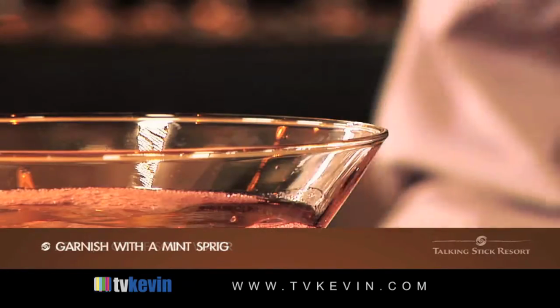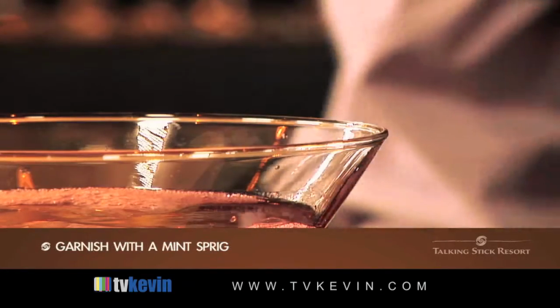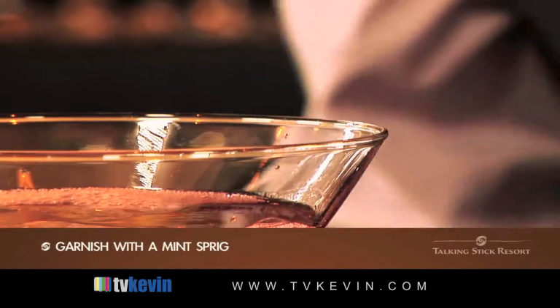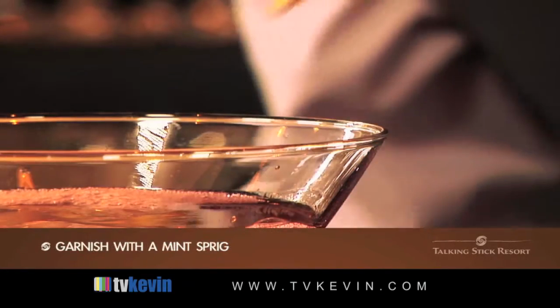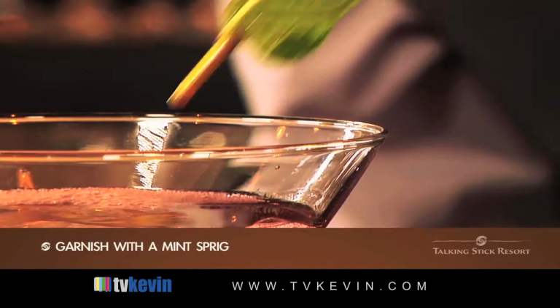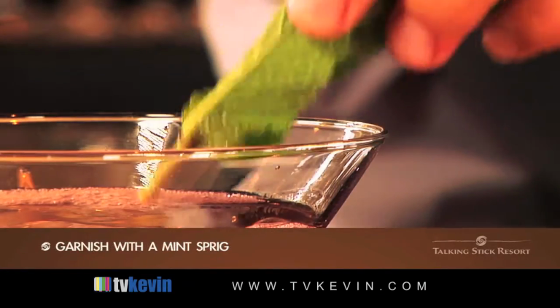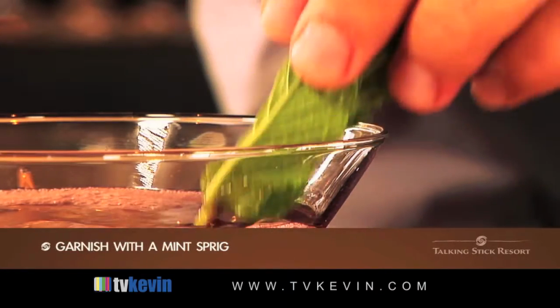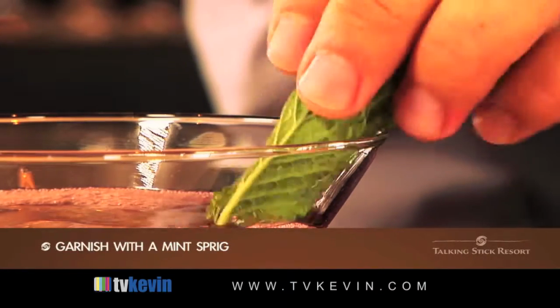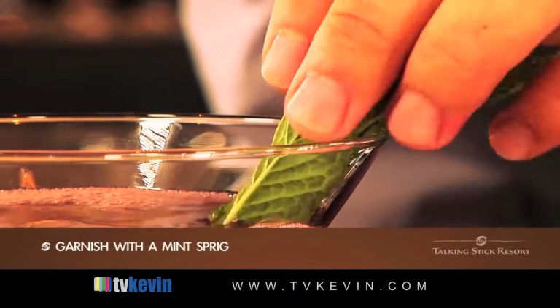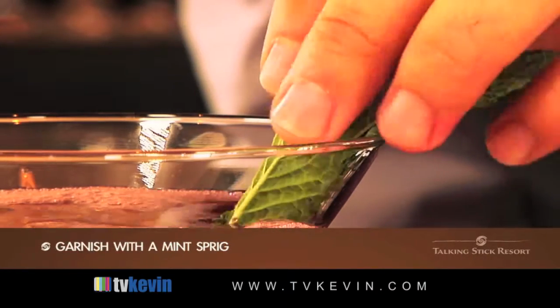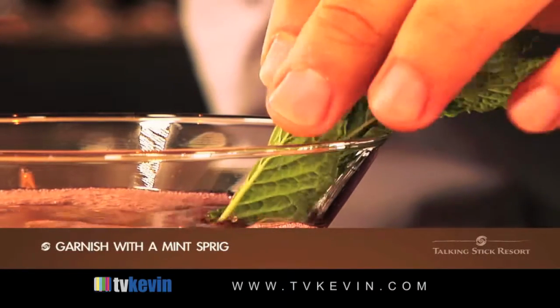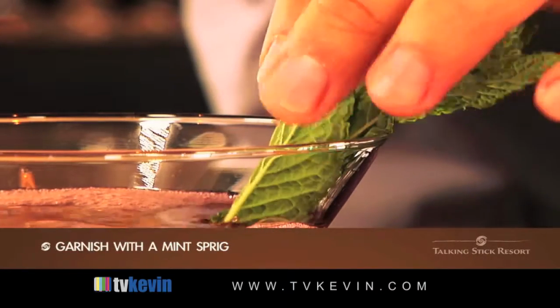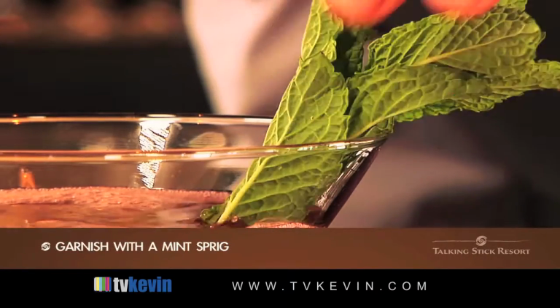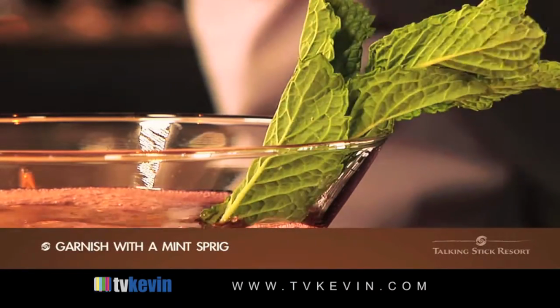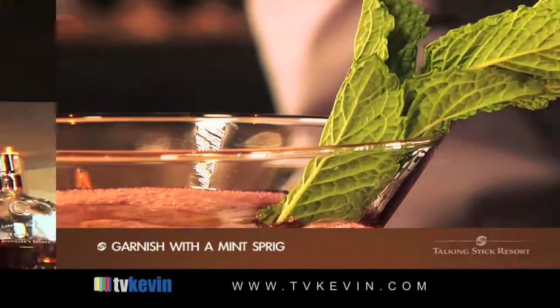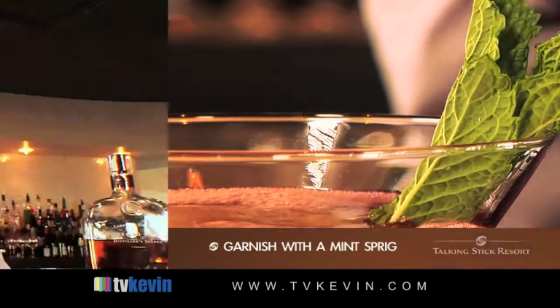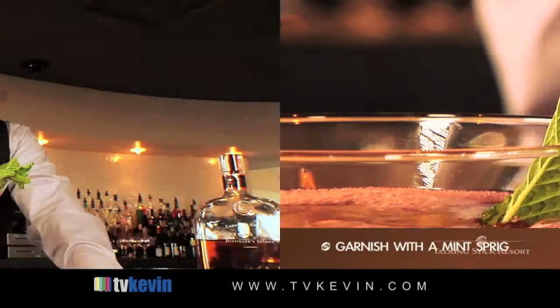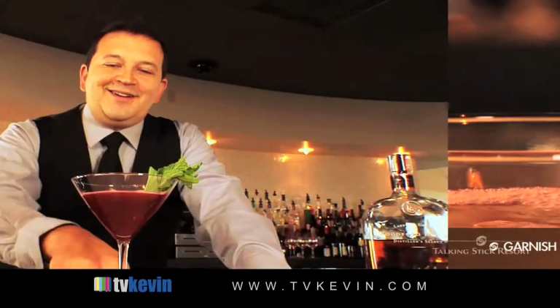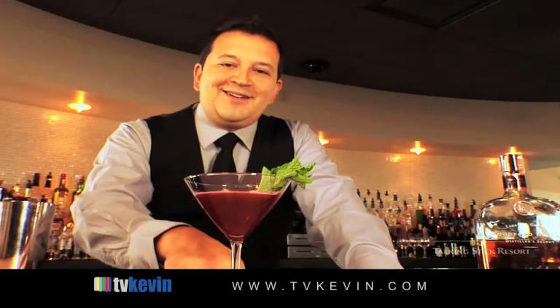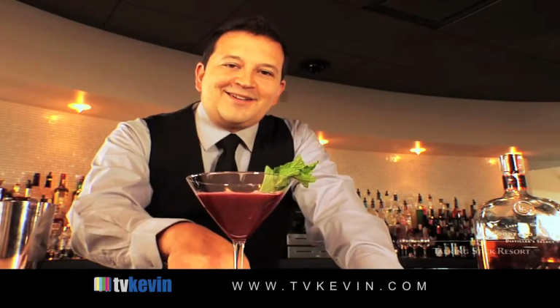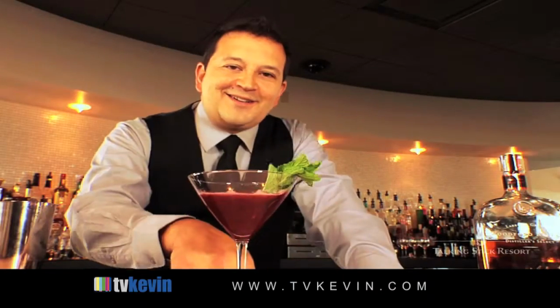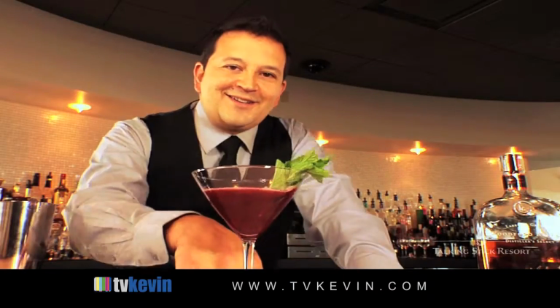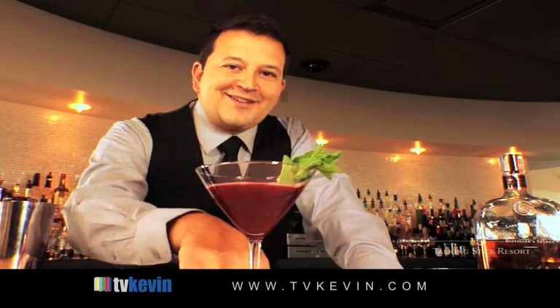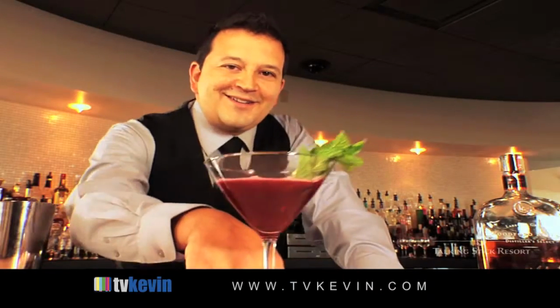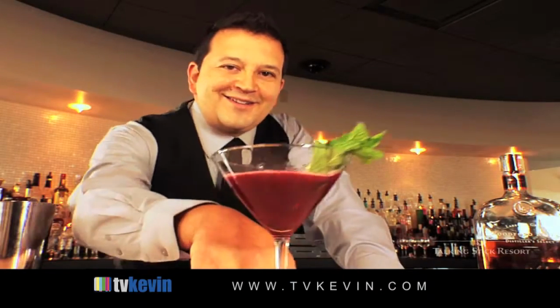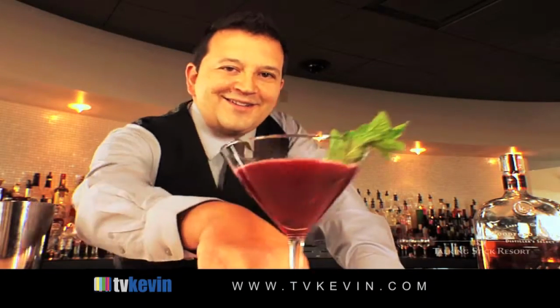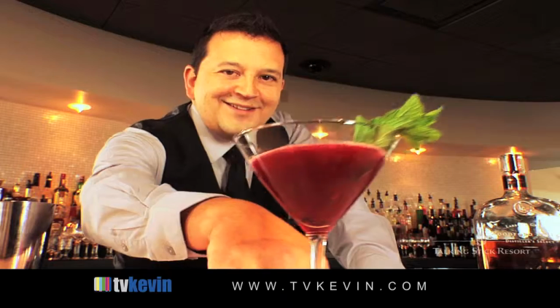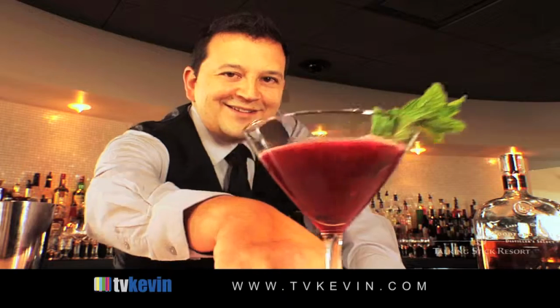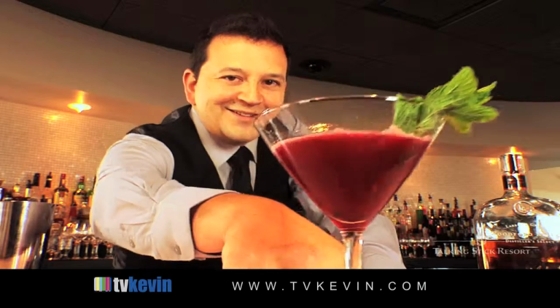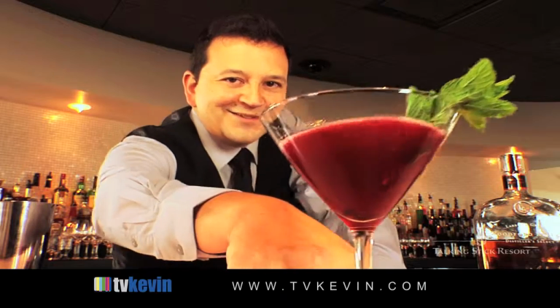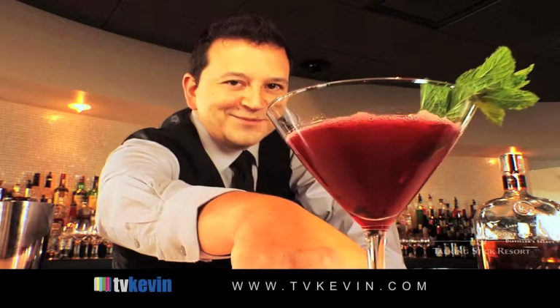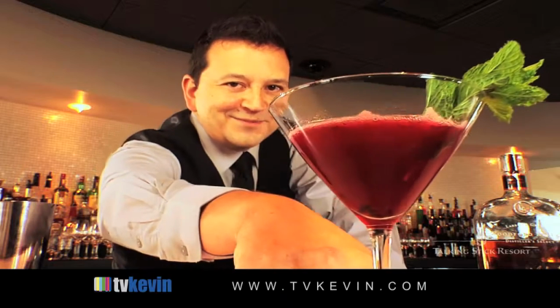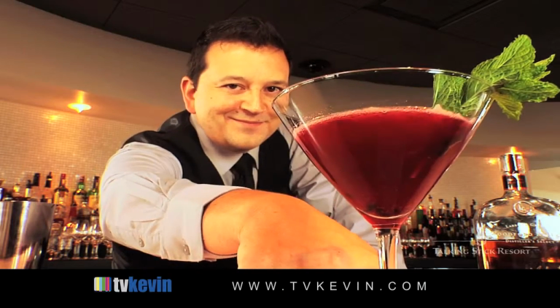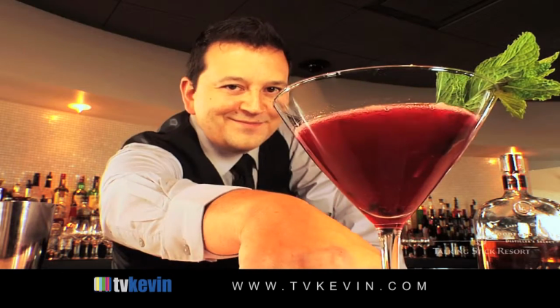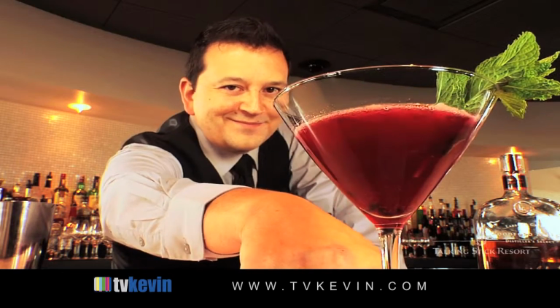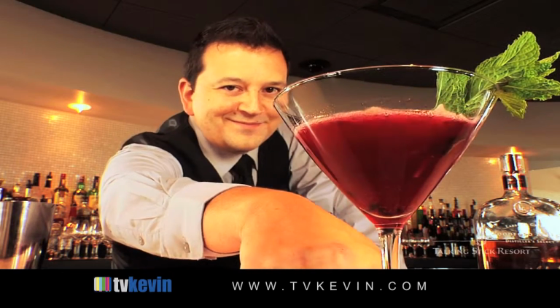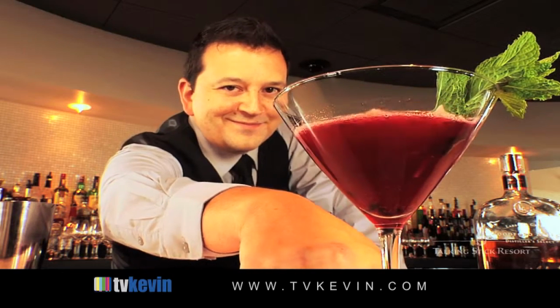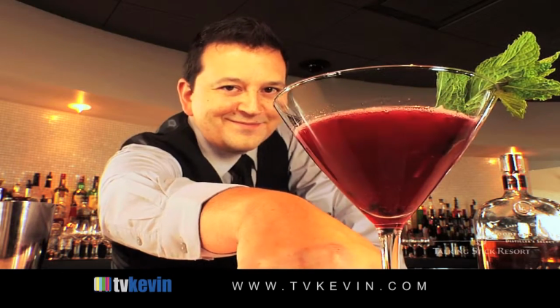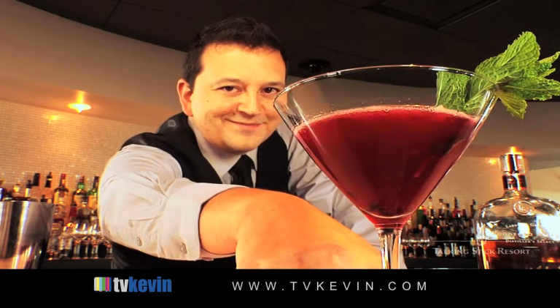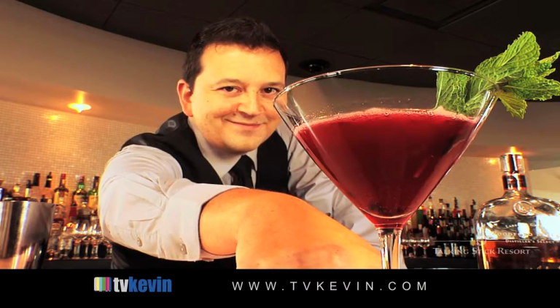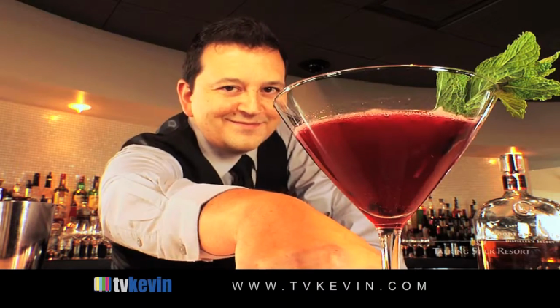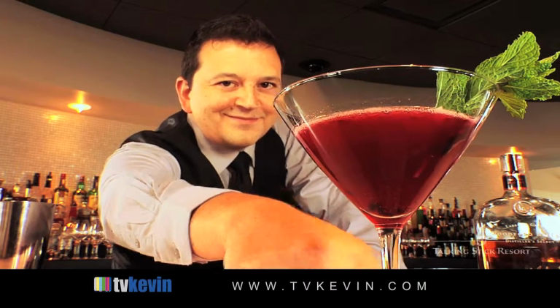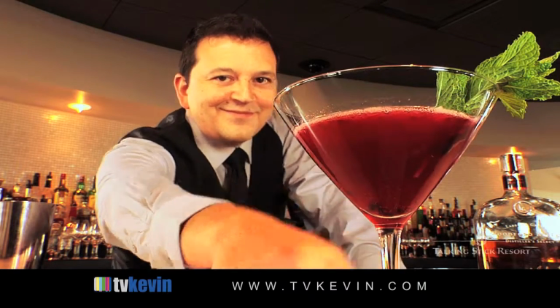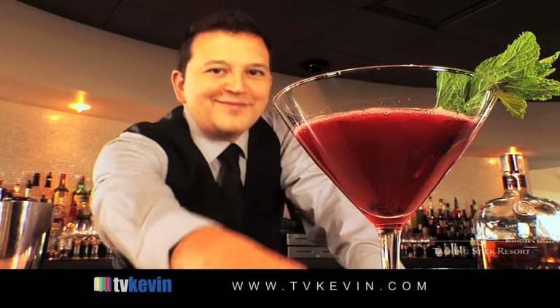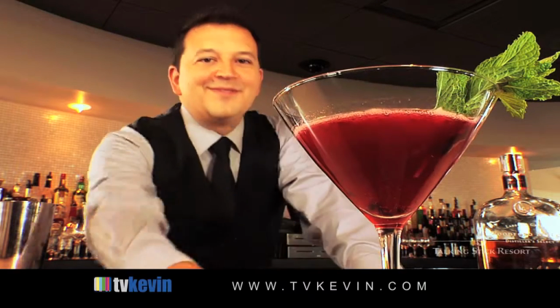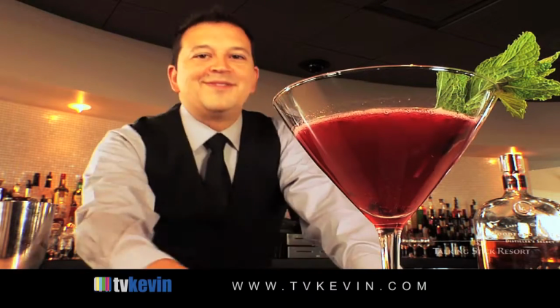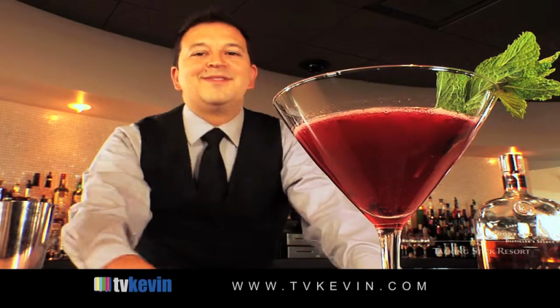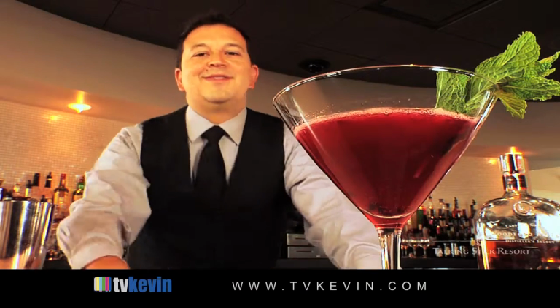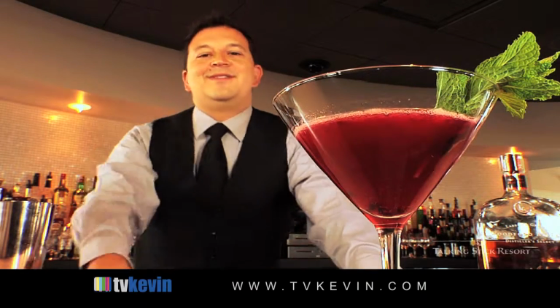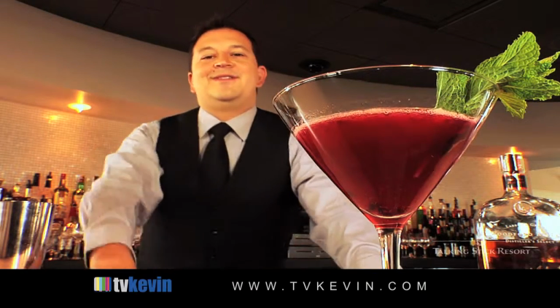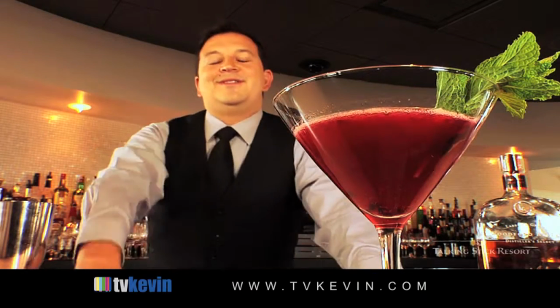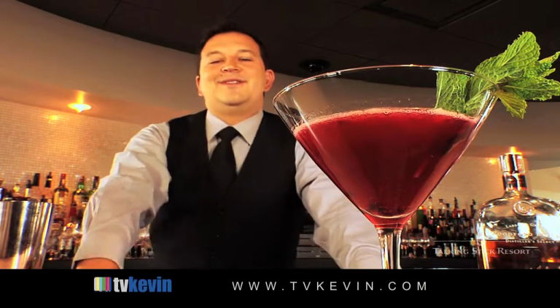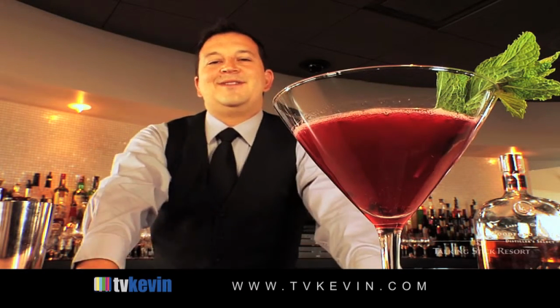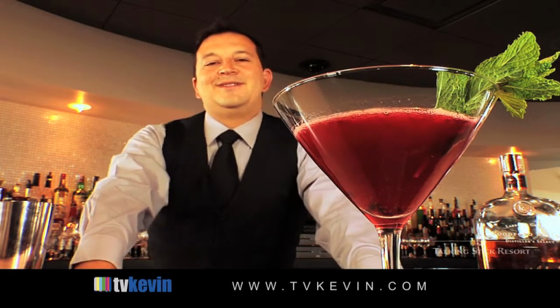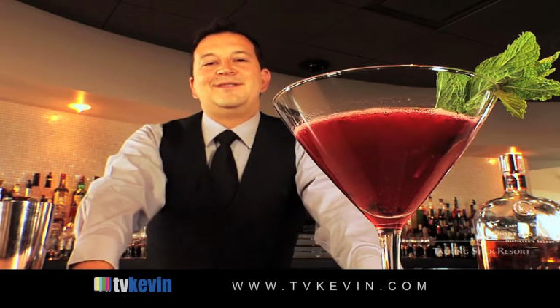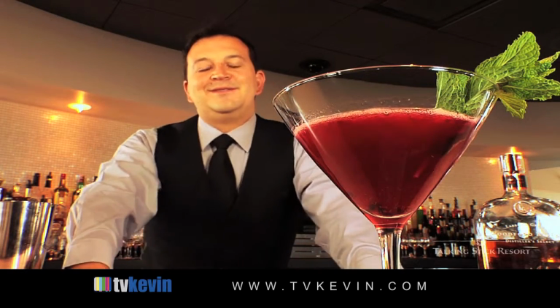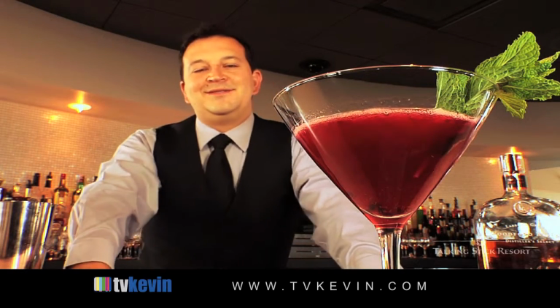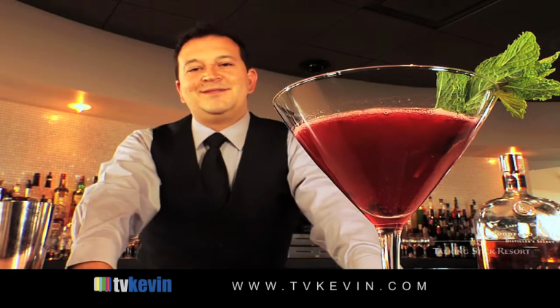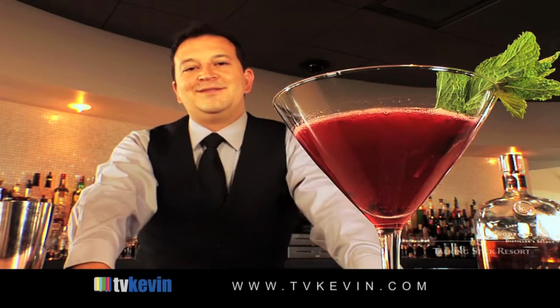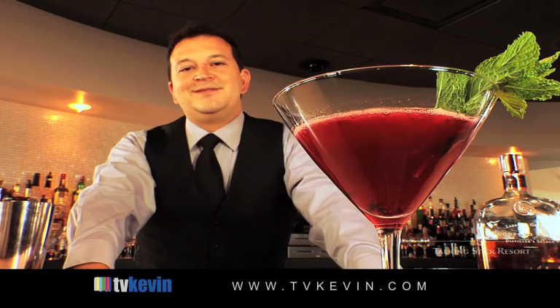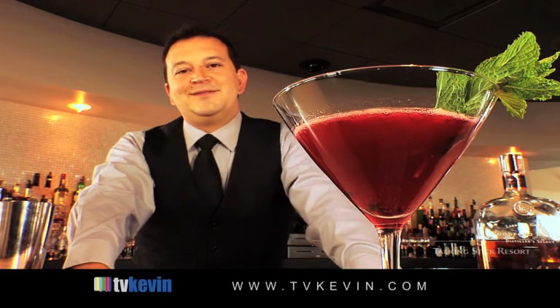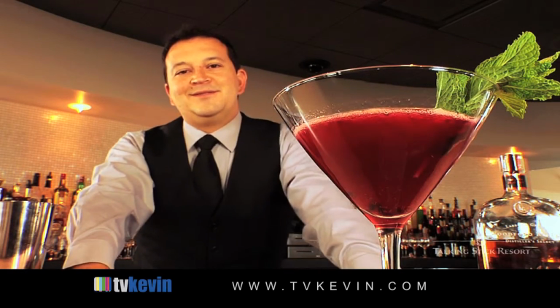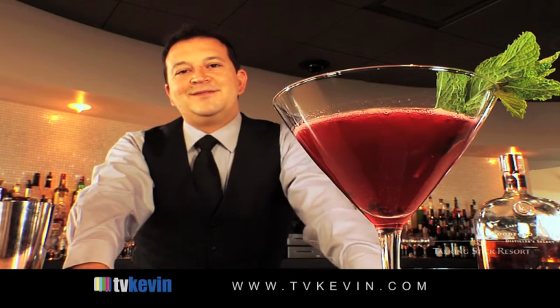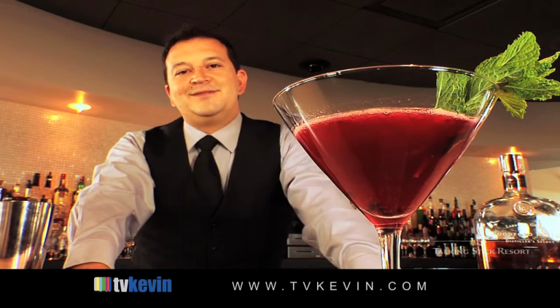Garnish with a mint spray. And that's how we make our Woodford Reserve Blackberry Manhattan here at Talking Stick Resort. Cheers!